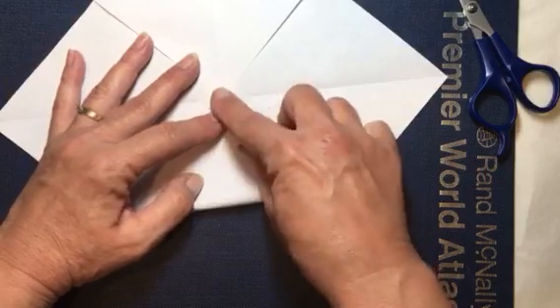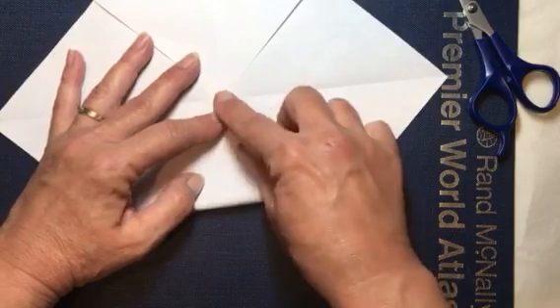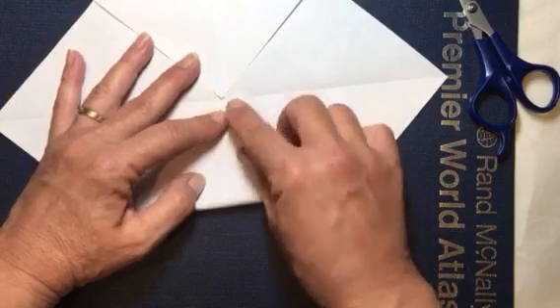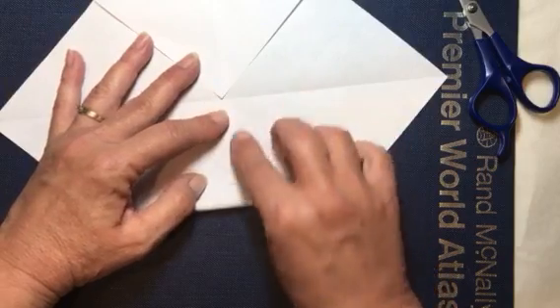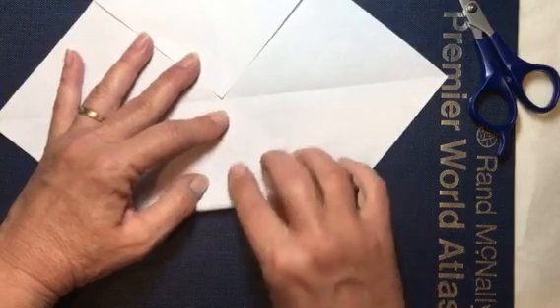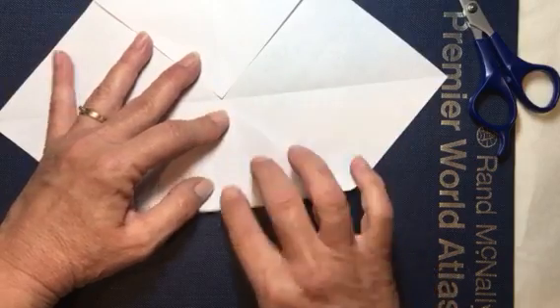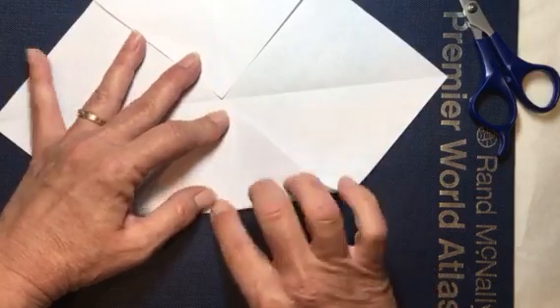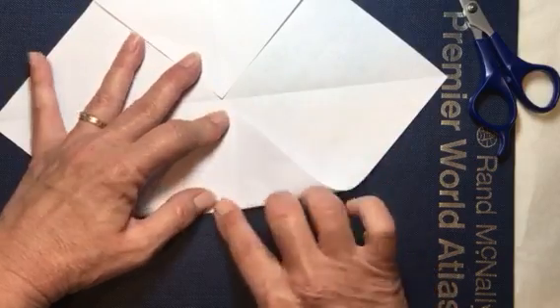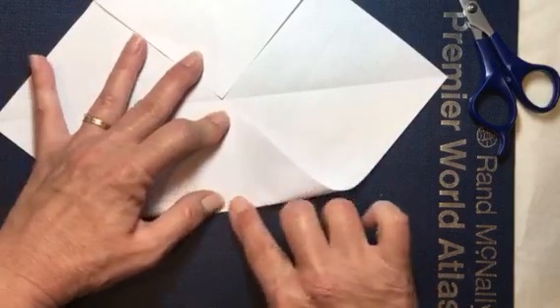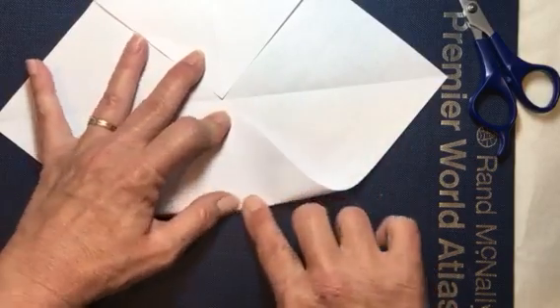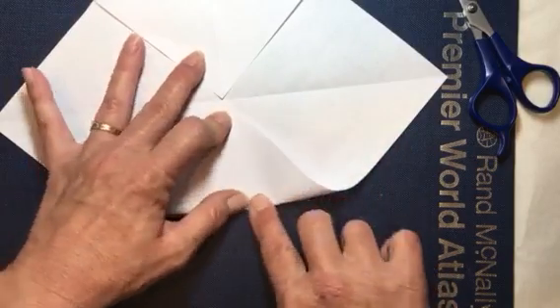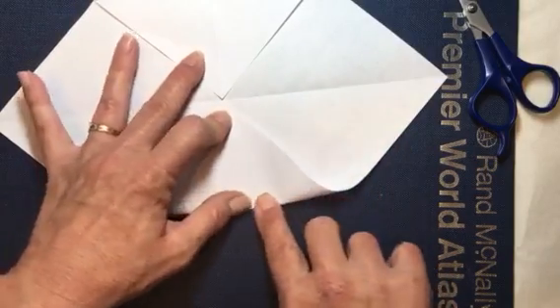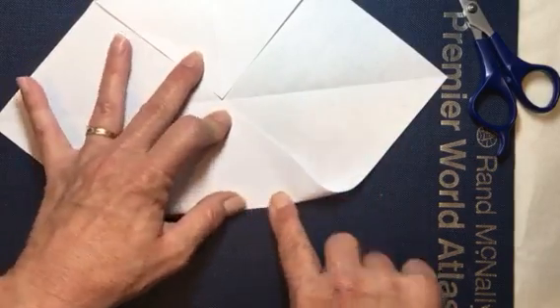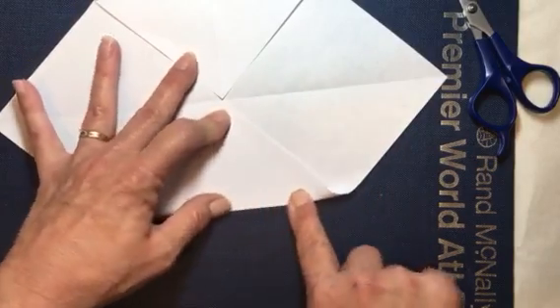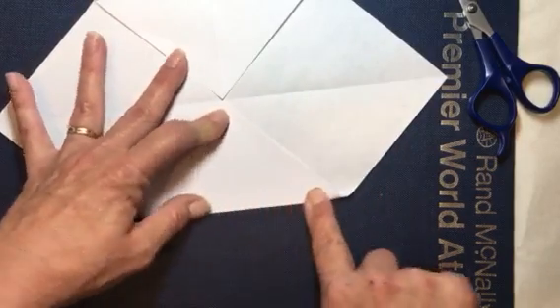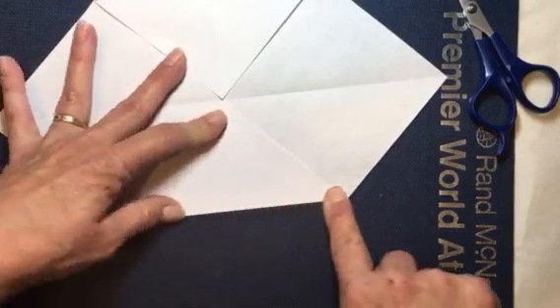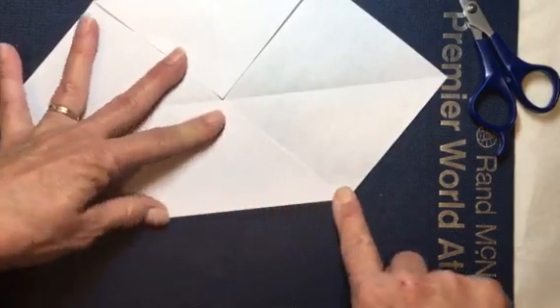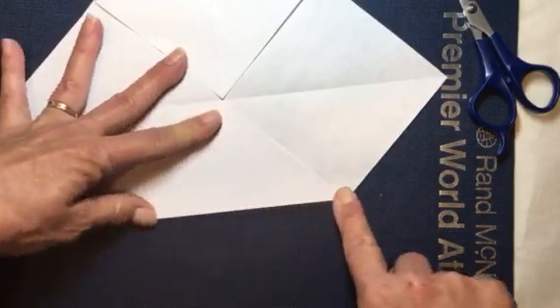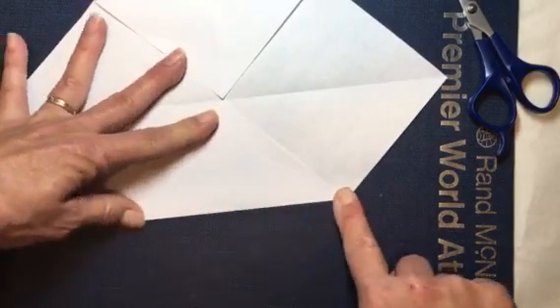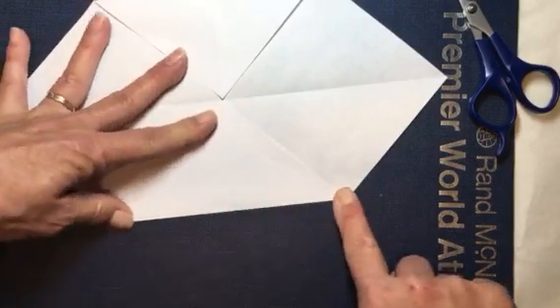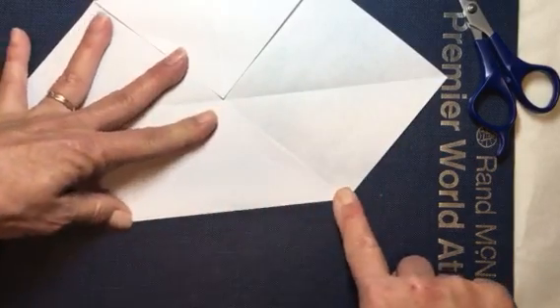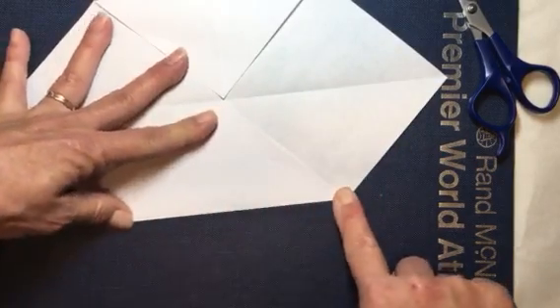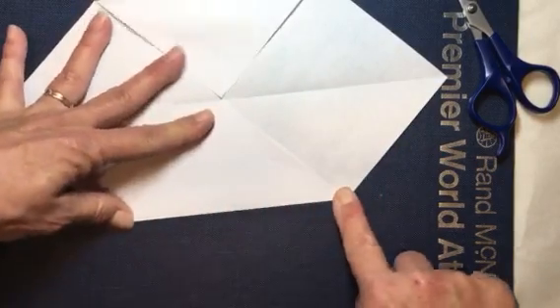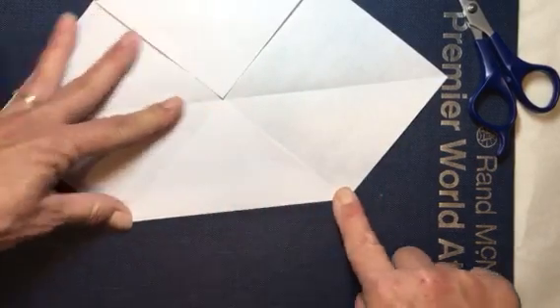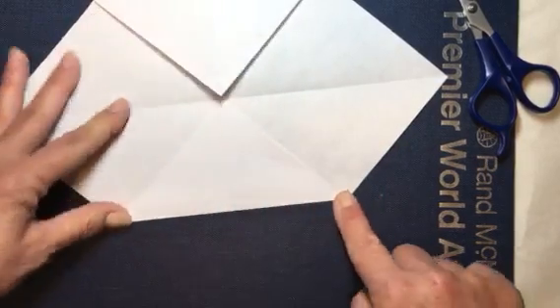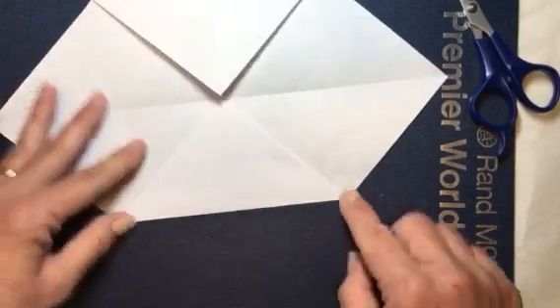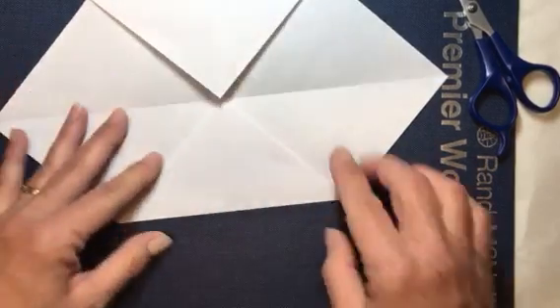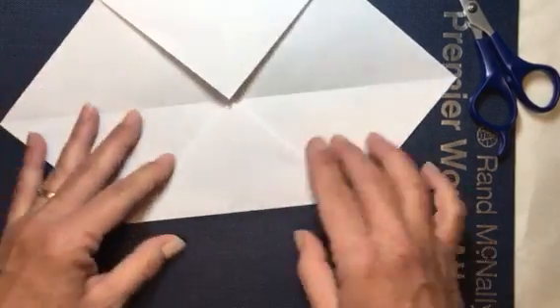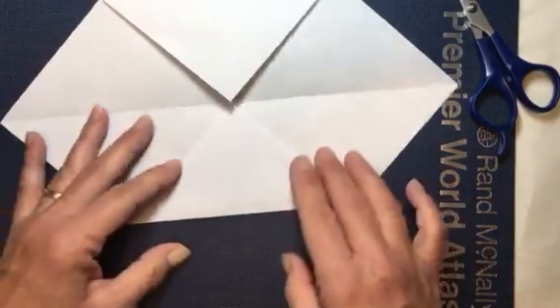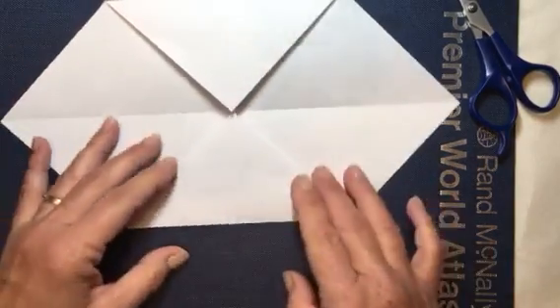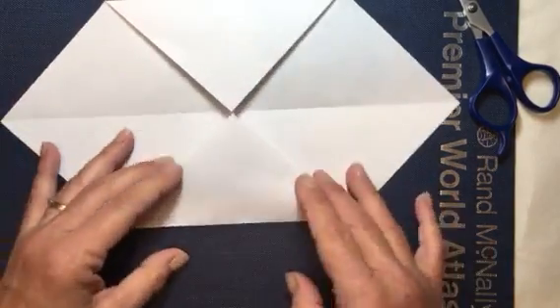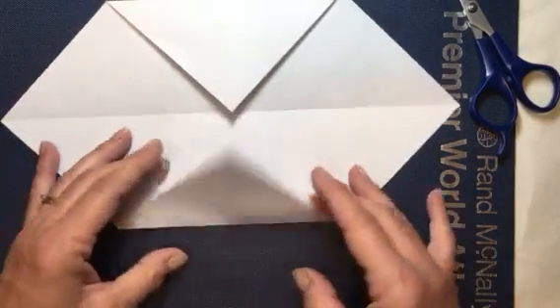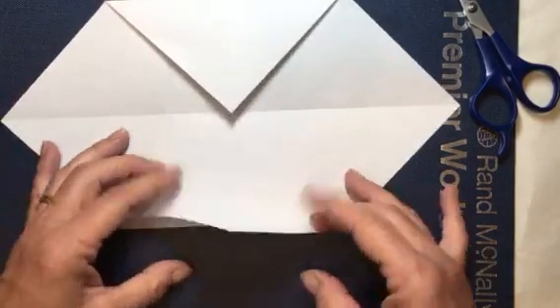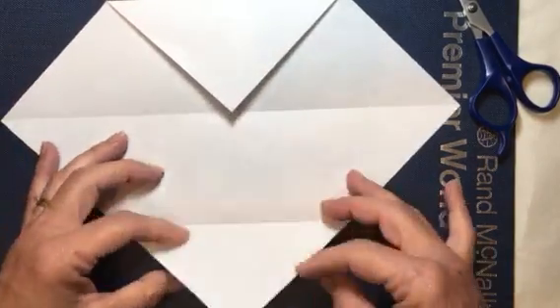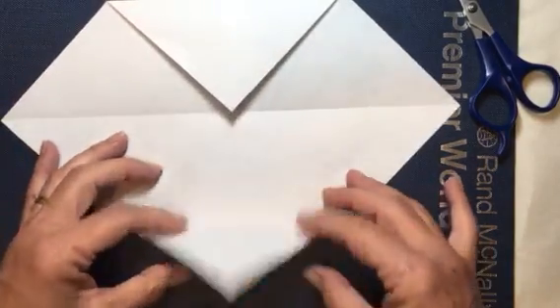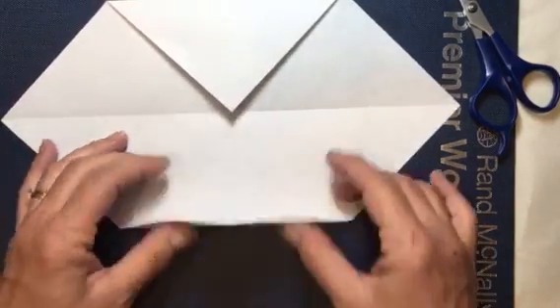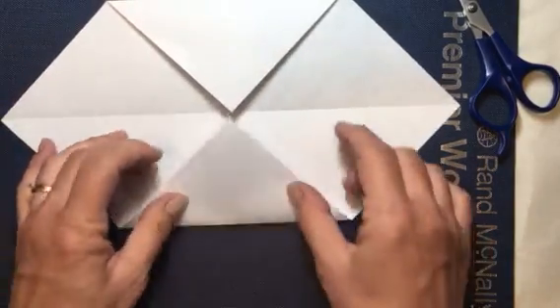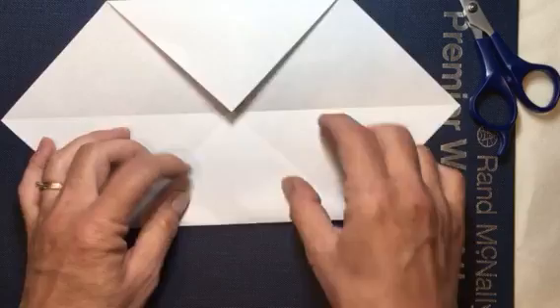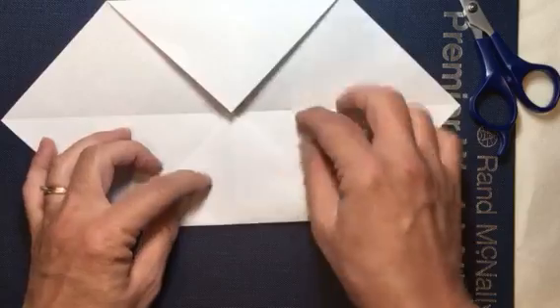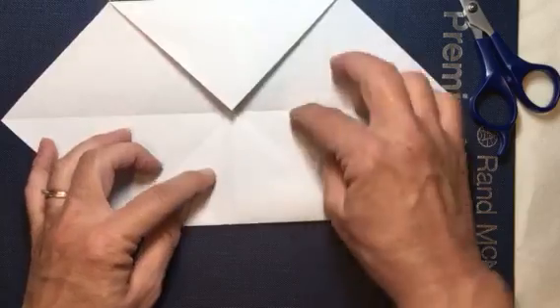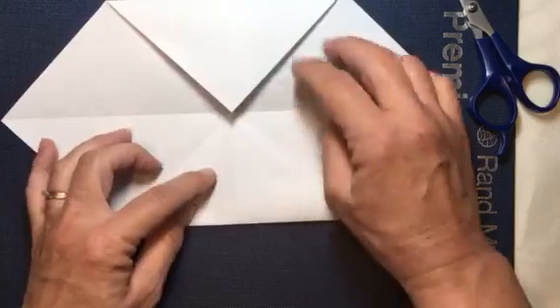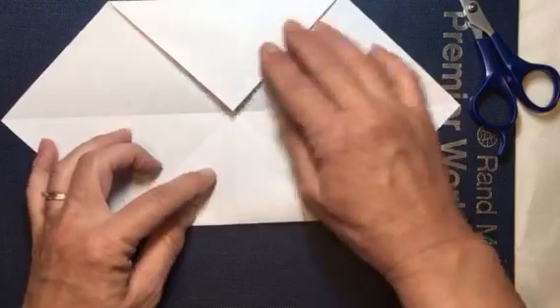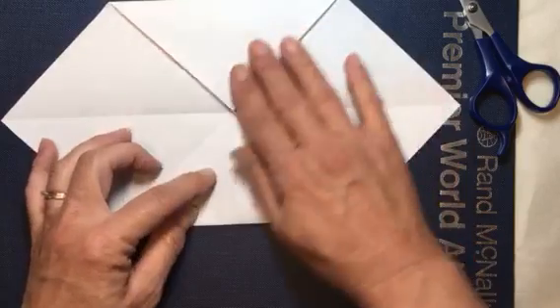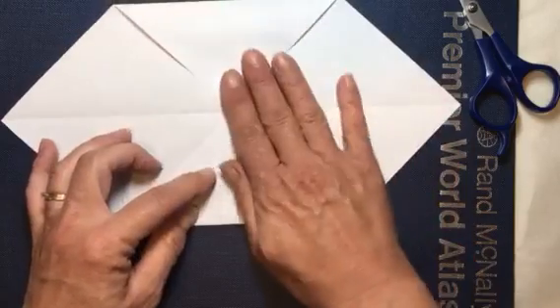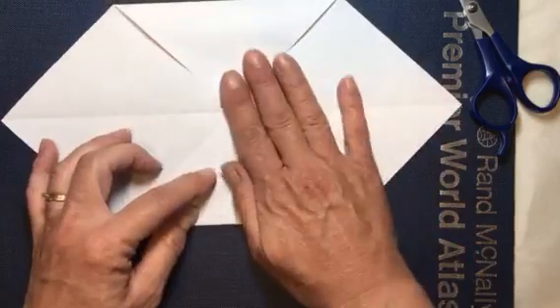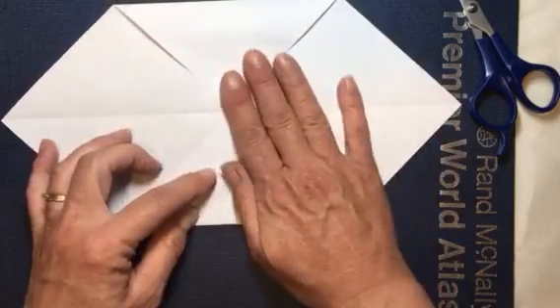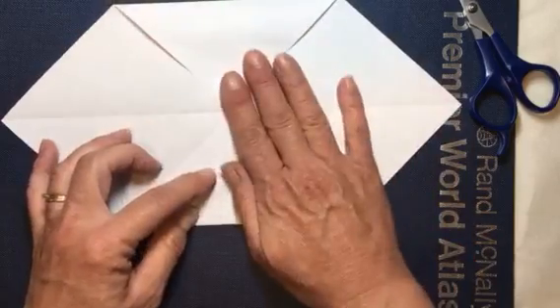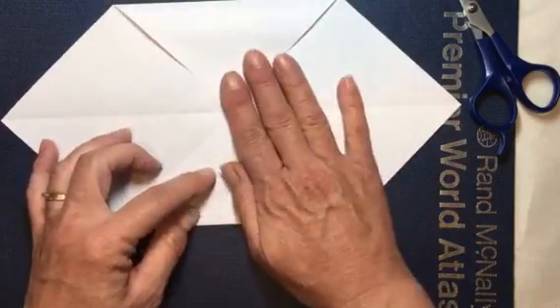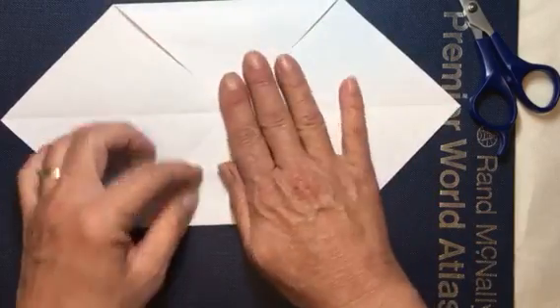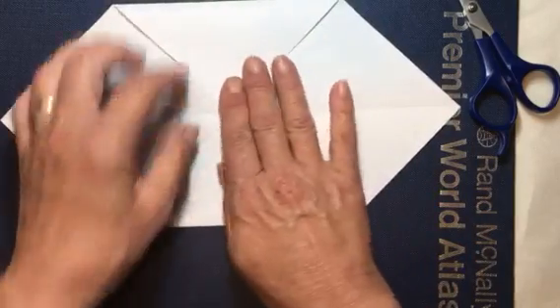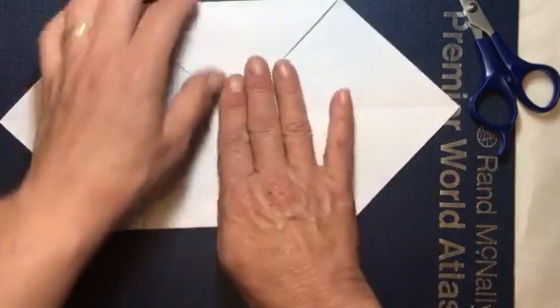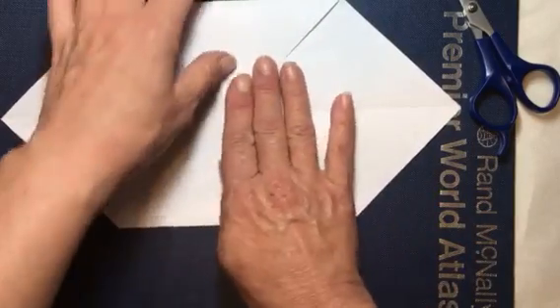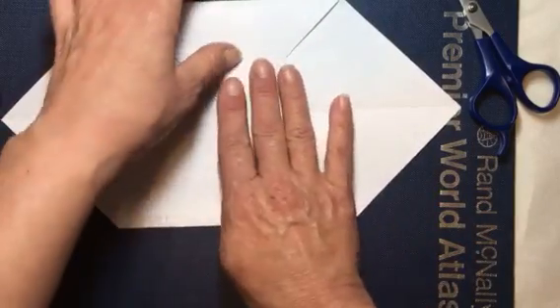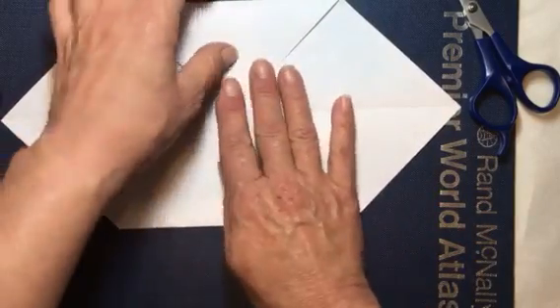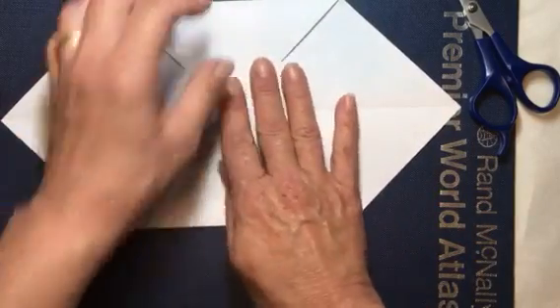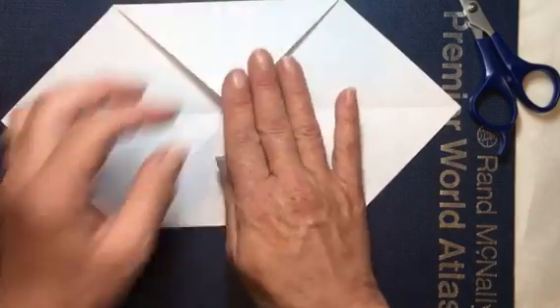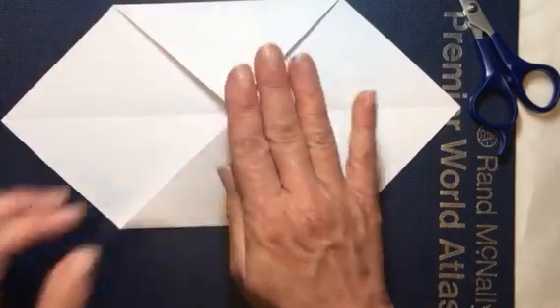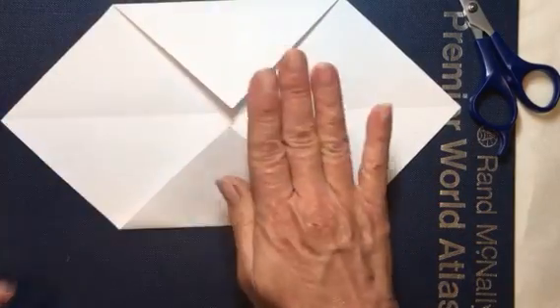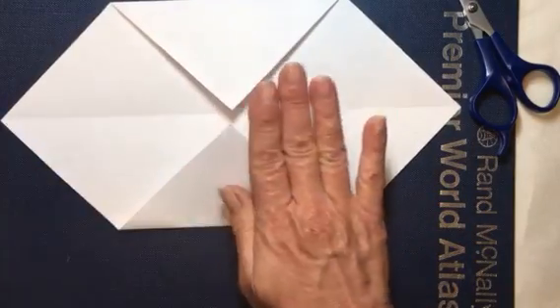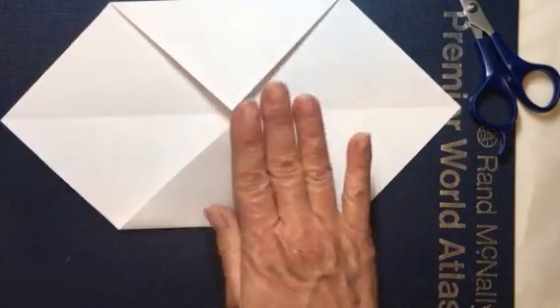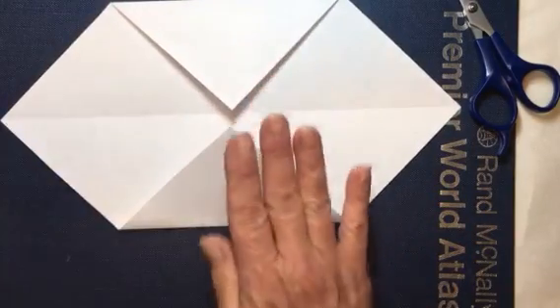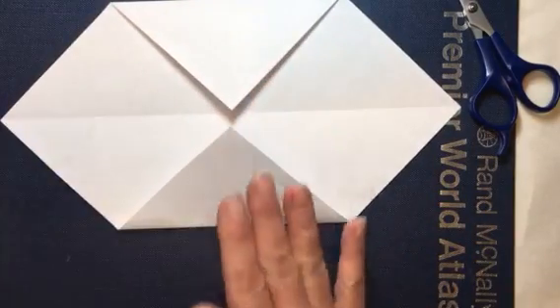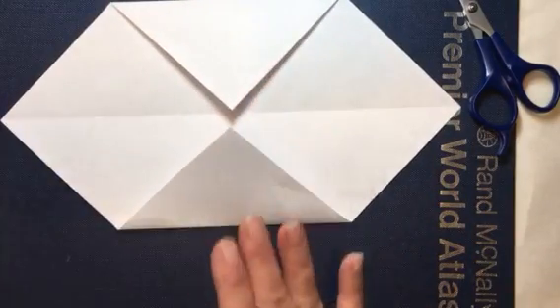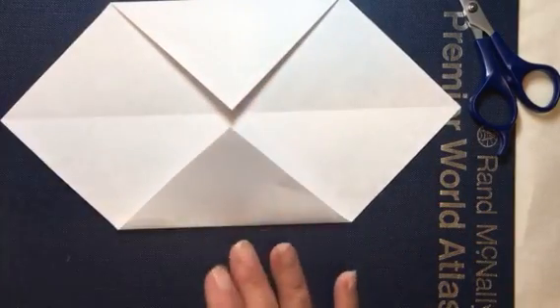Once you get this done, open it up flat, then we are going to fold in one corner to the center and then come over and fold the other corner to the center, so that now it looks like this — we have folded these two corners into the center.